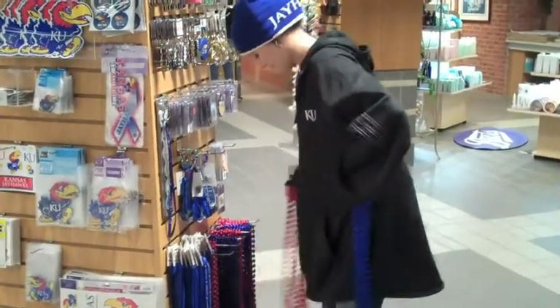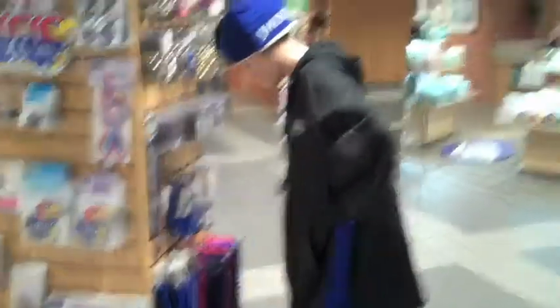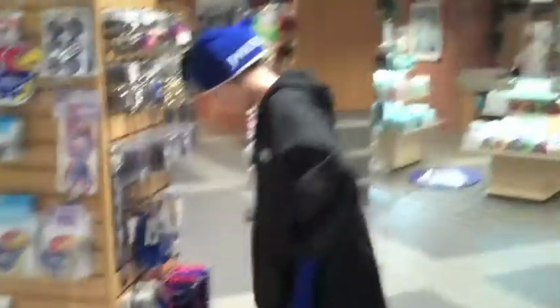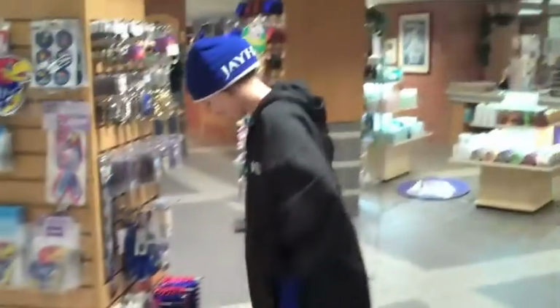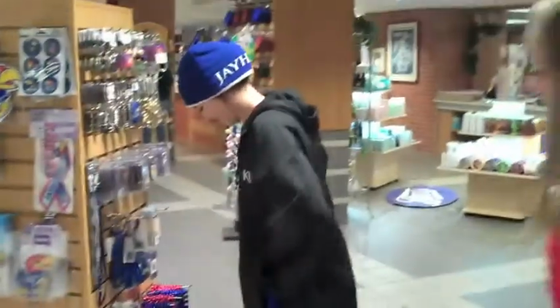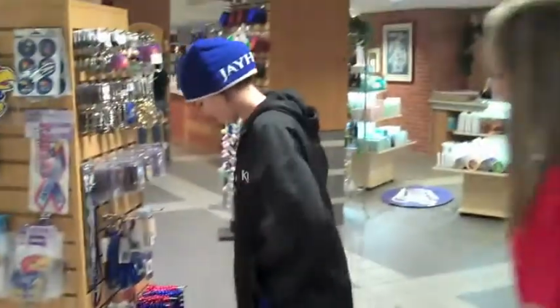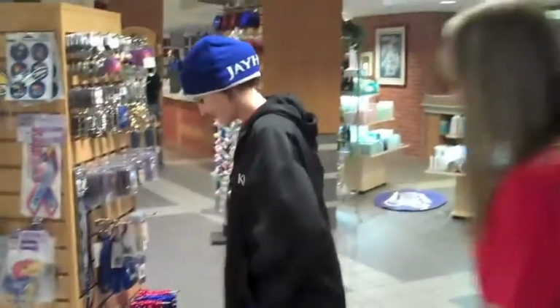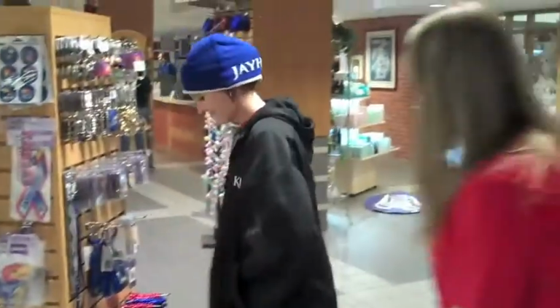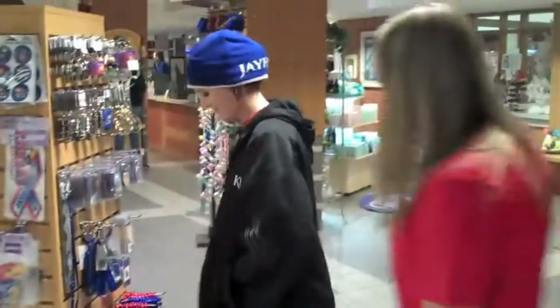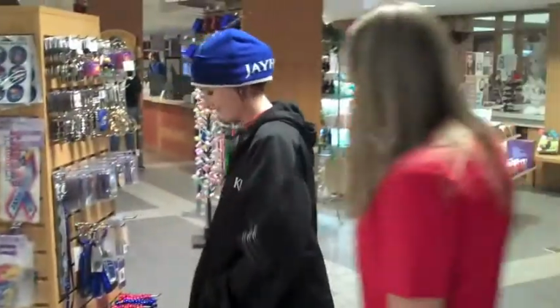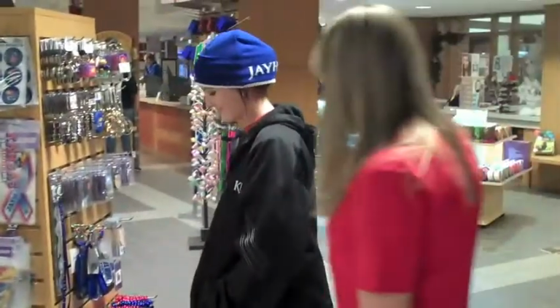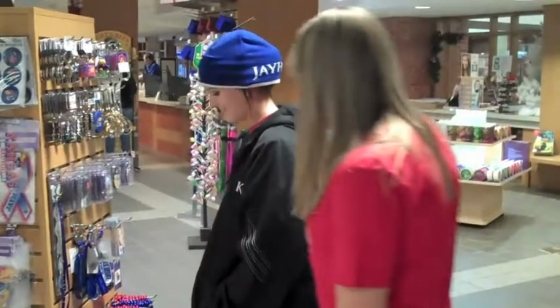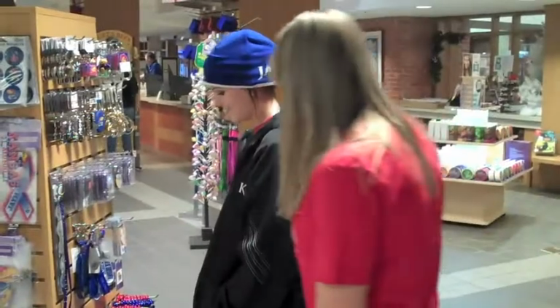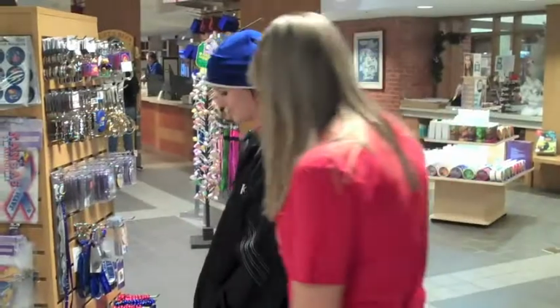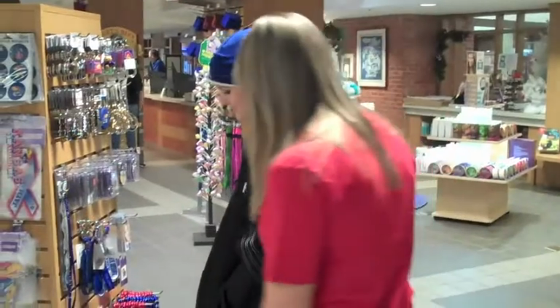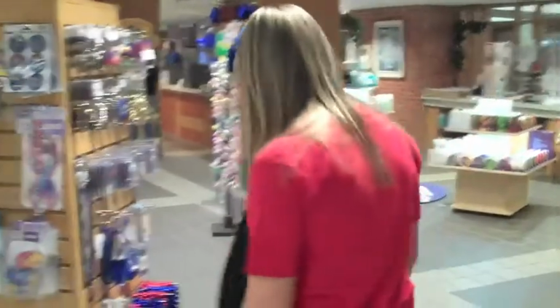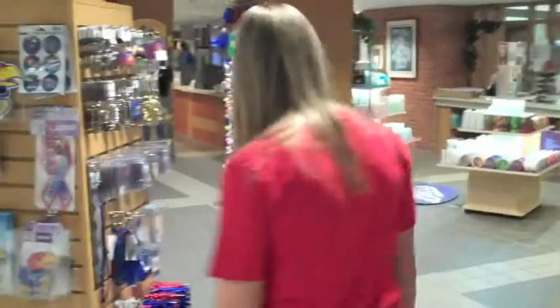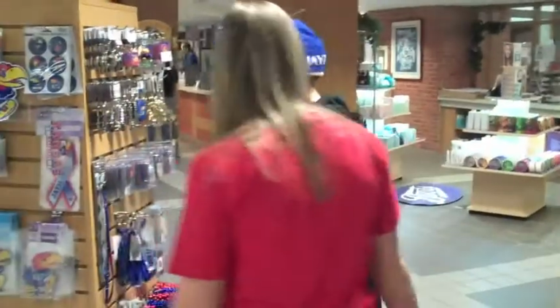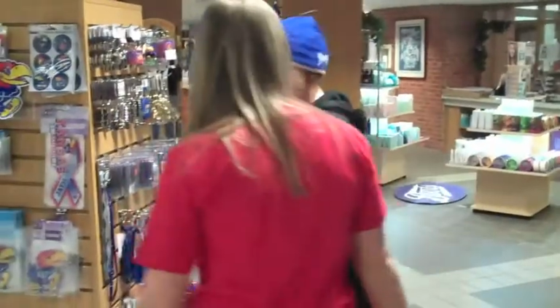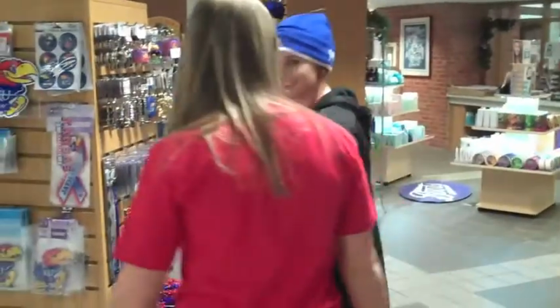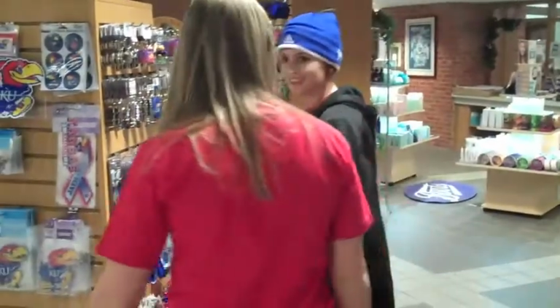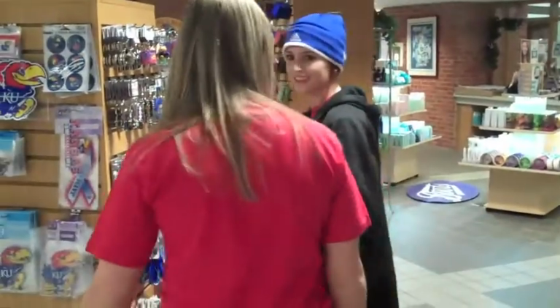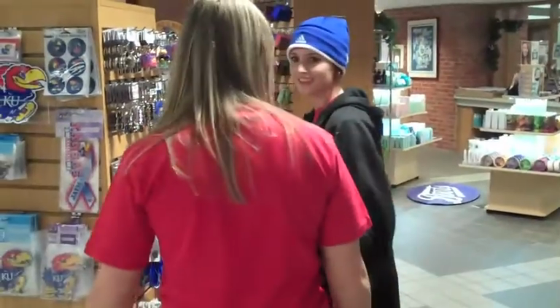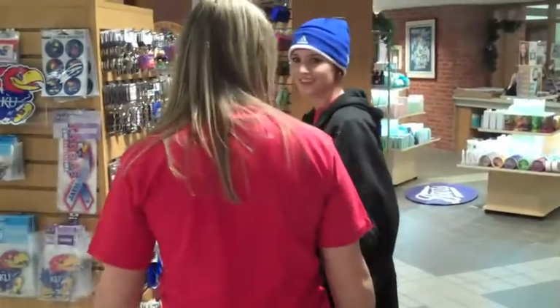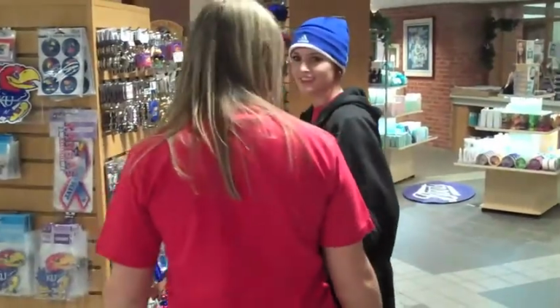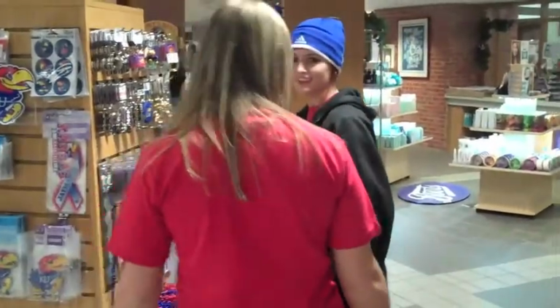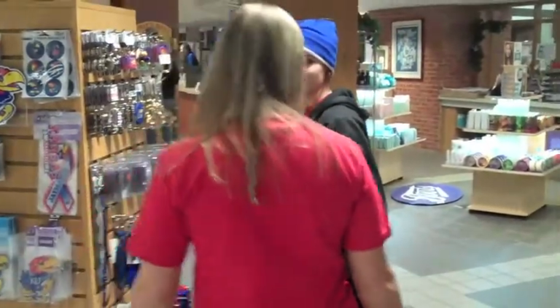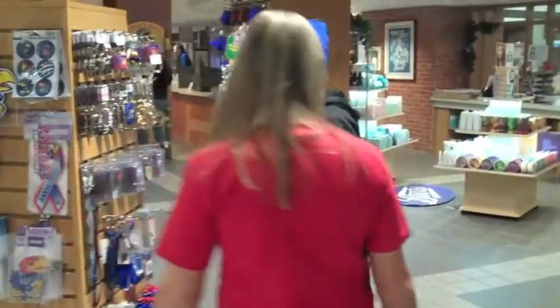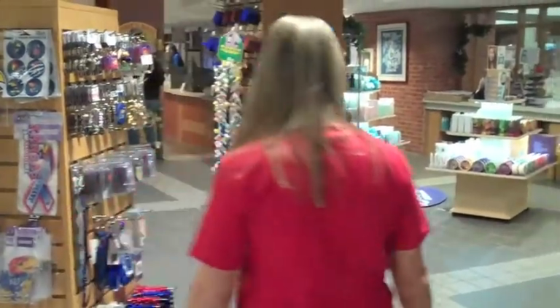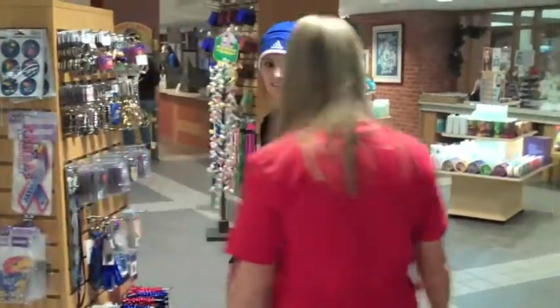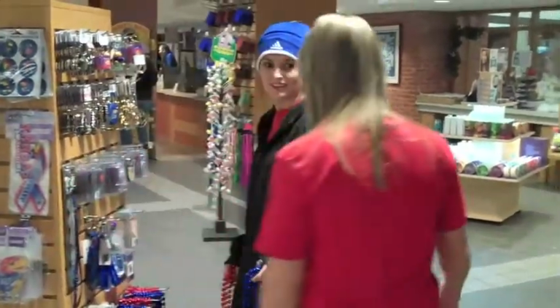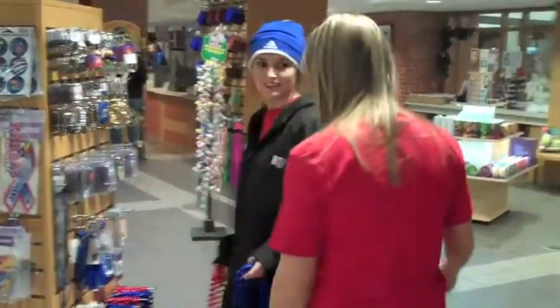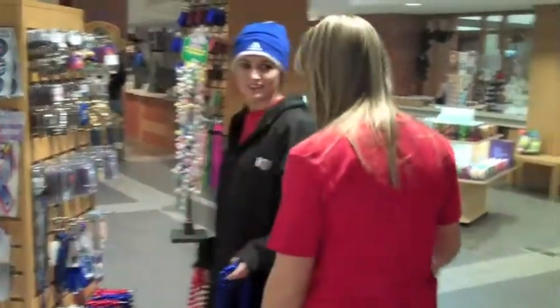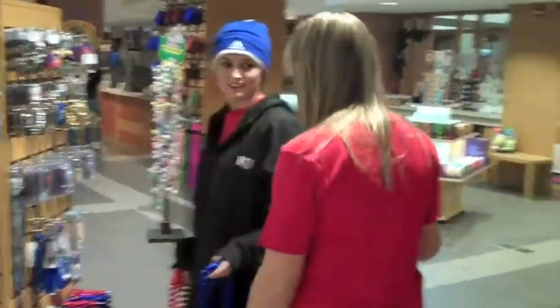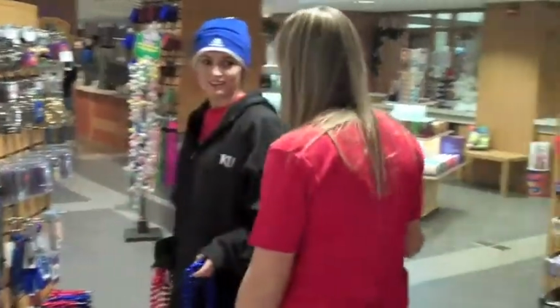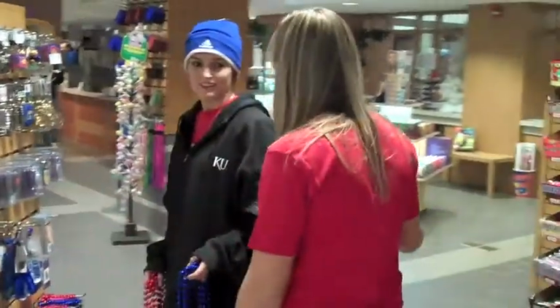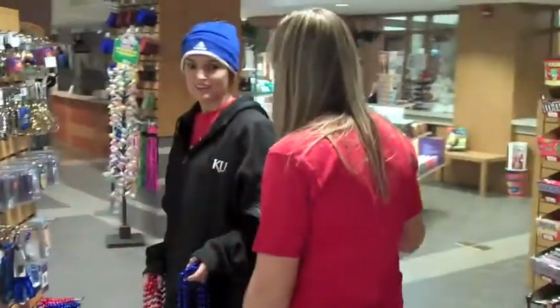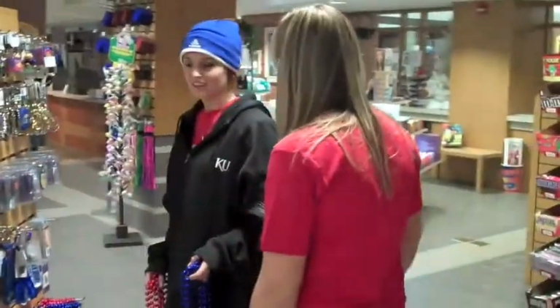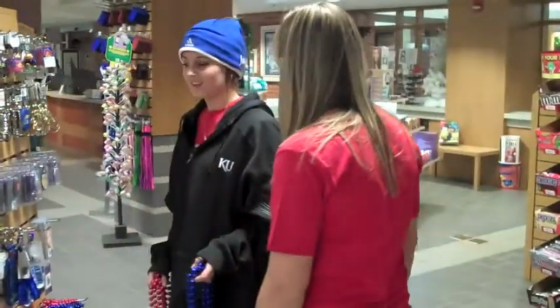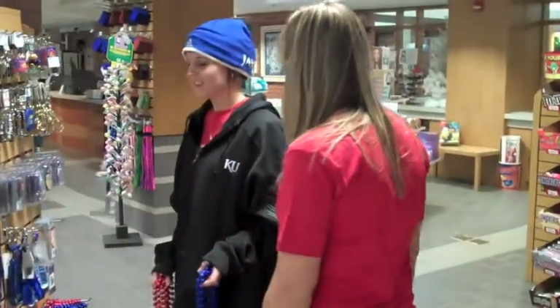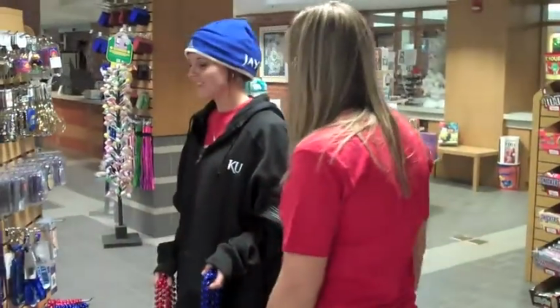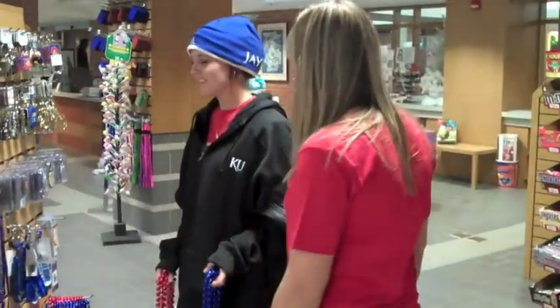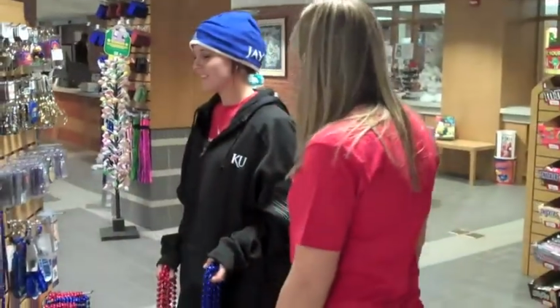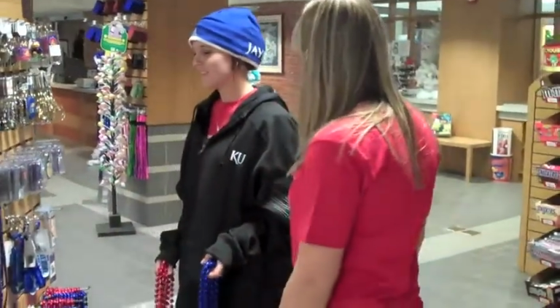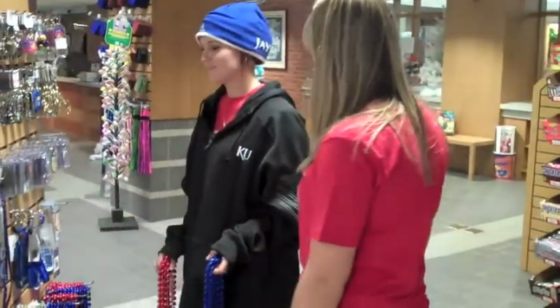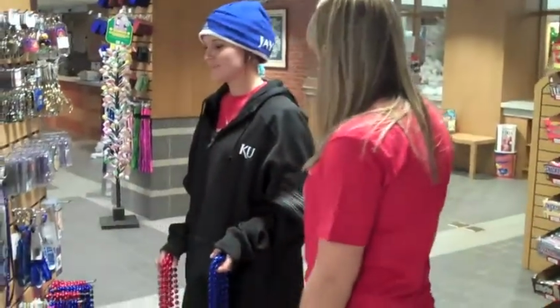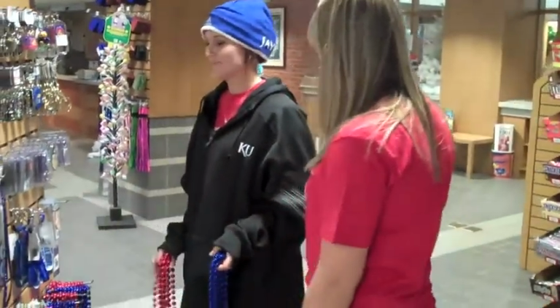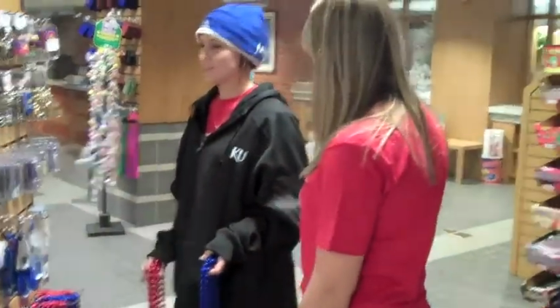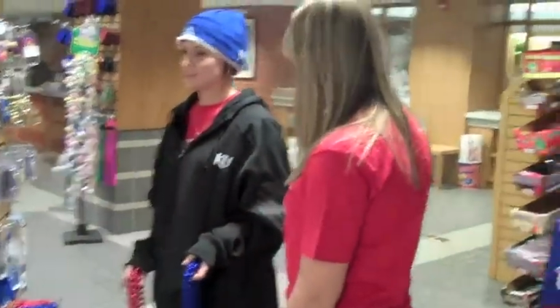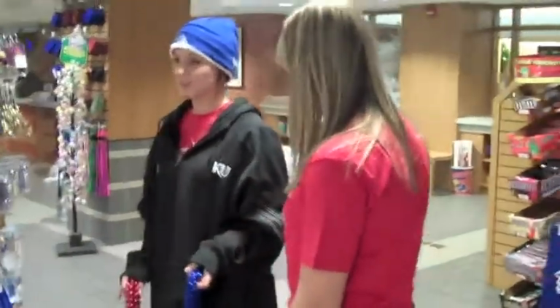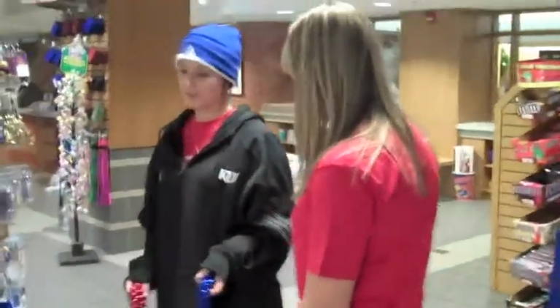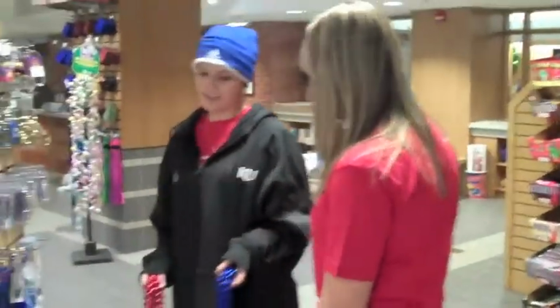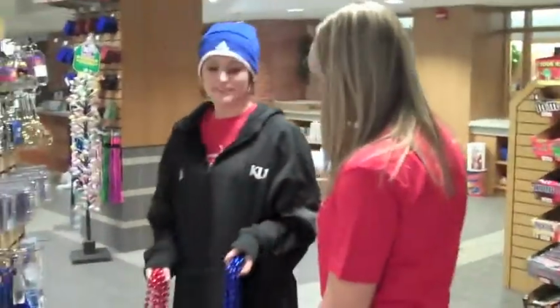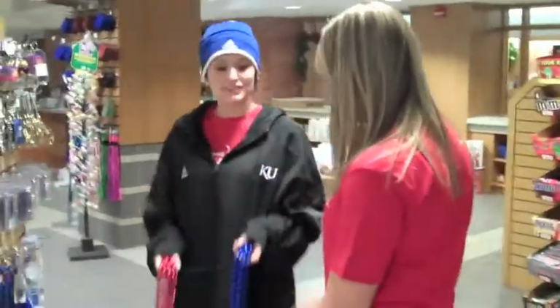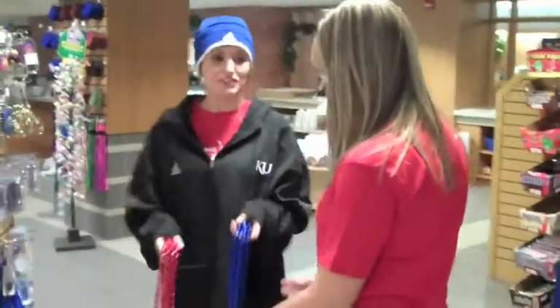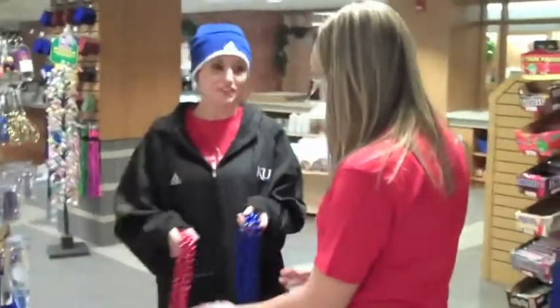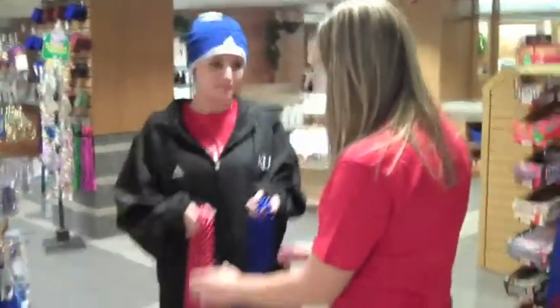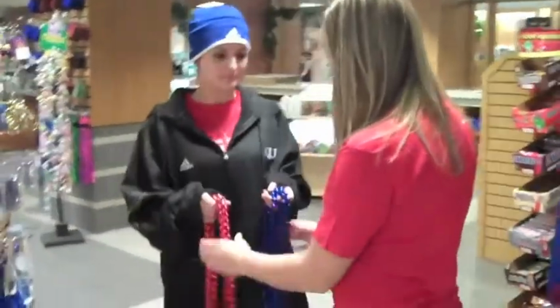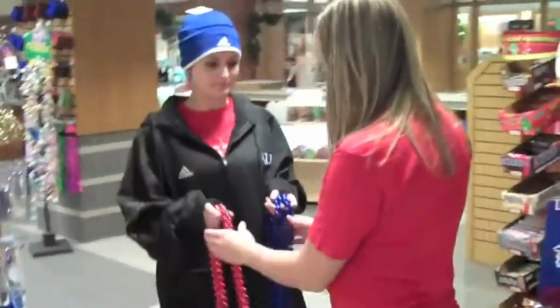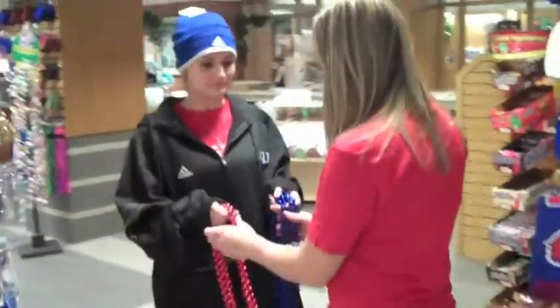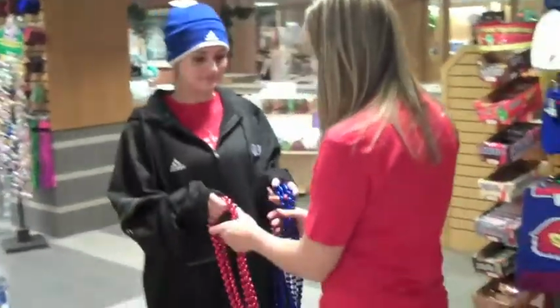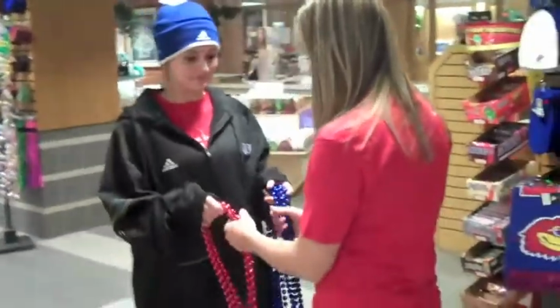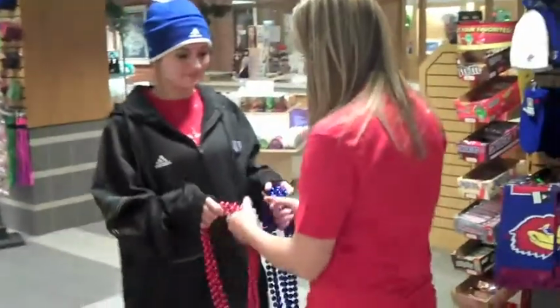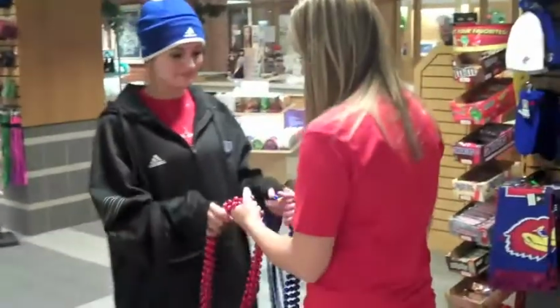Hey, I see you've got quite an armful there. Would you like me to take those up to the counter for you, so you don't have to carry them? Okay, sure.